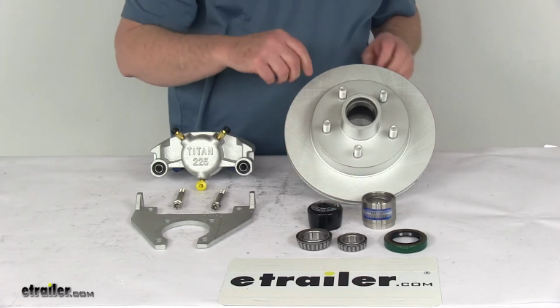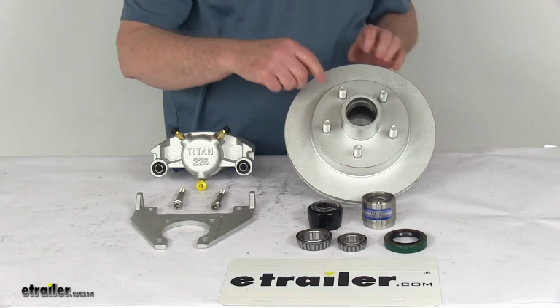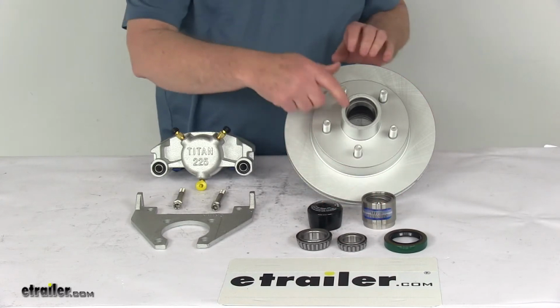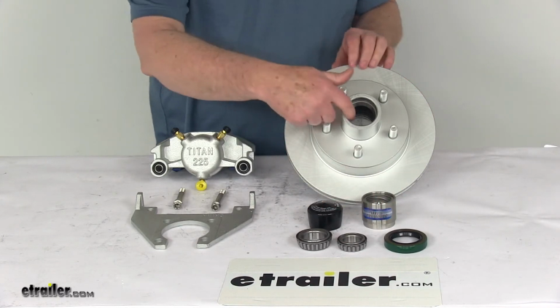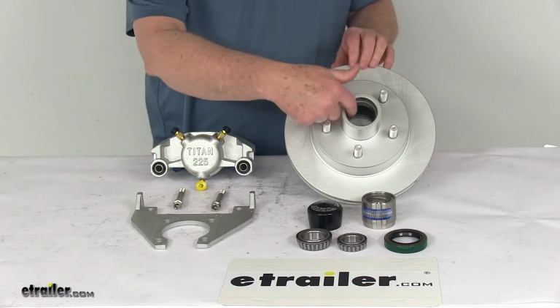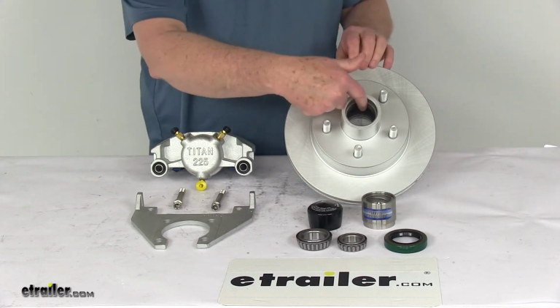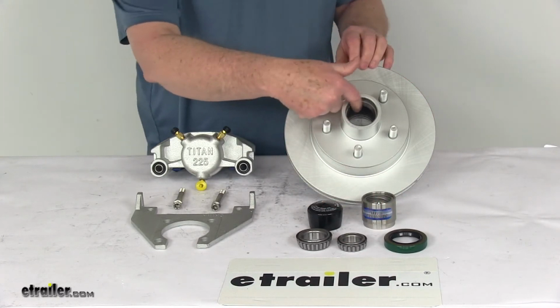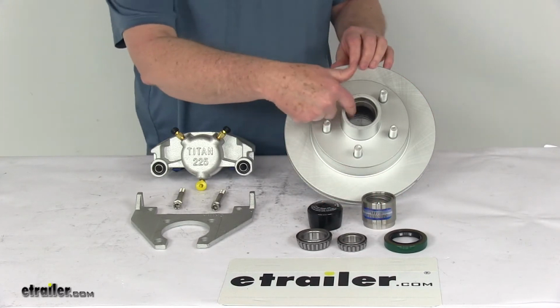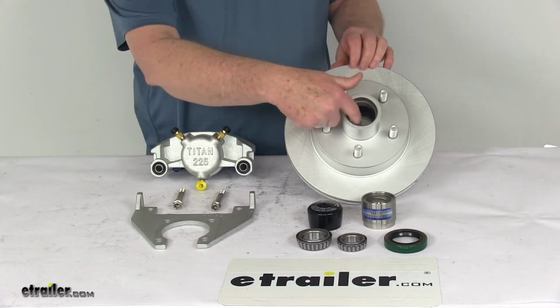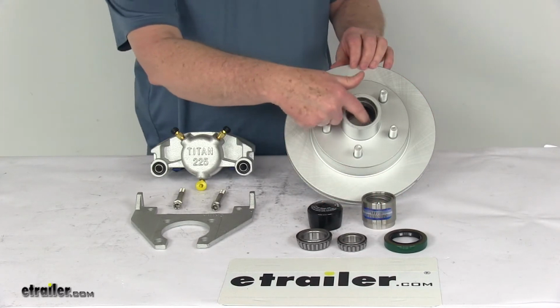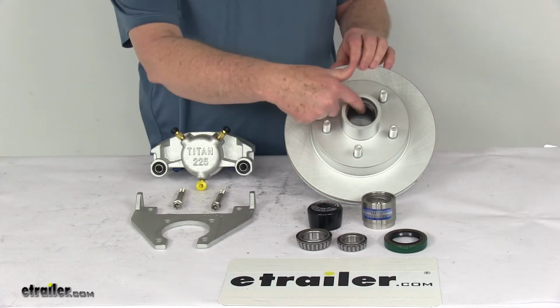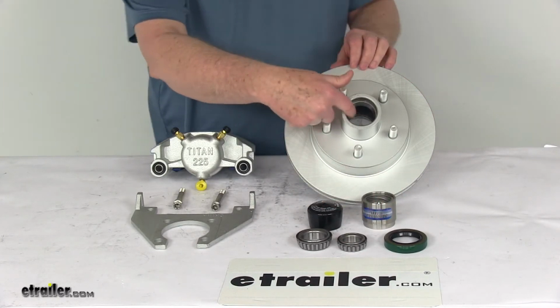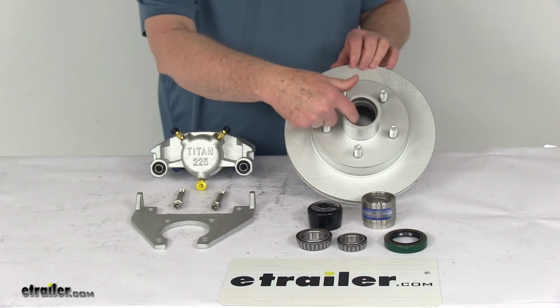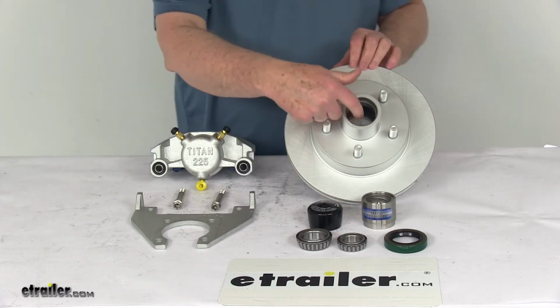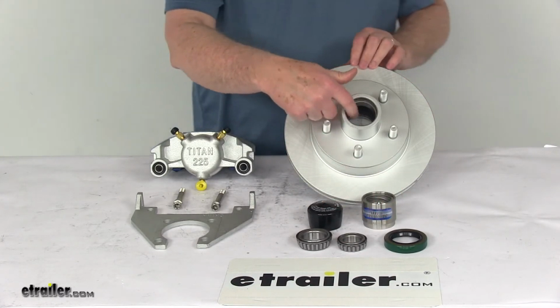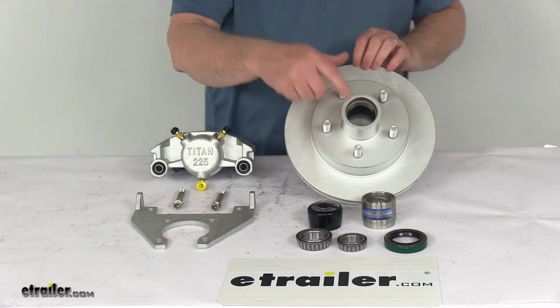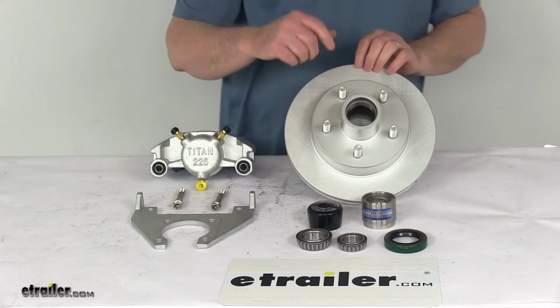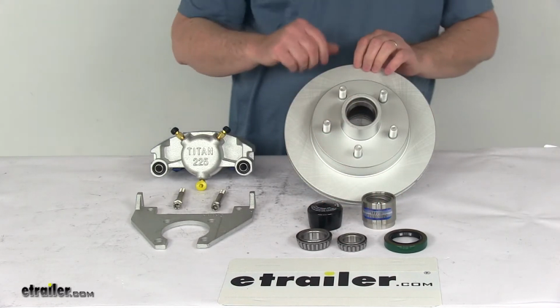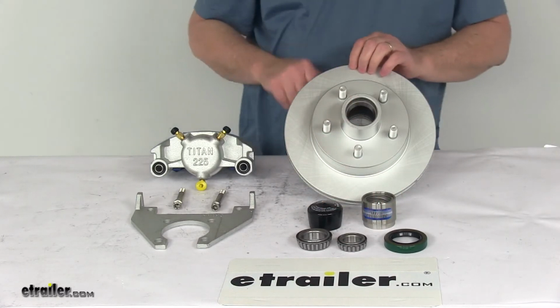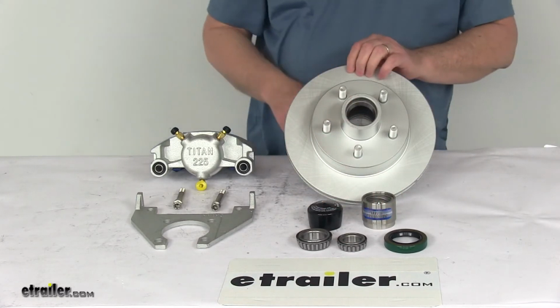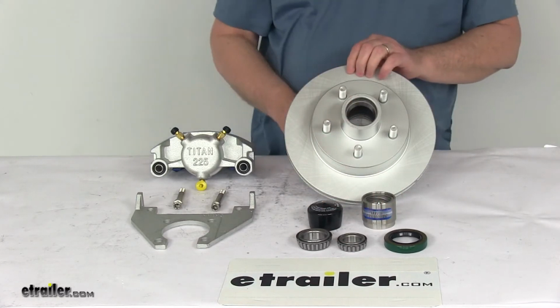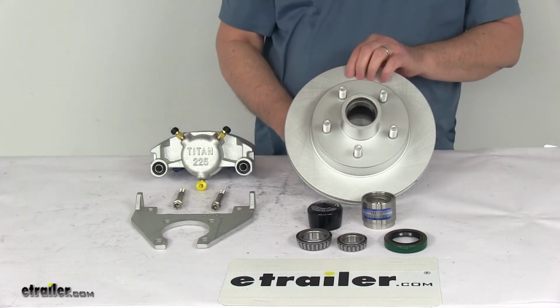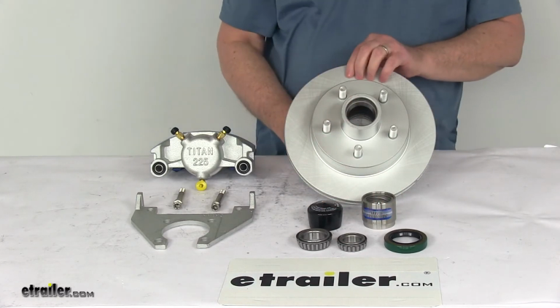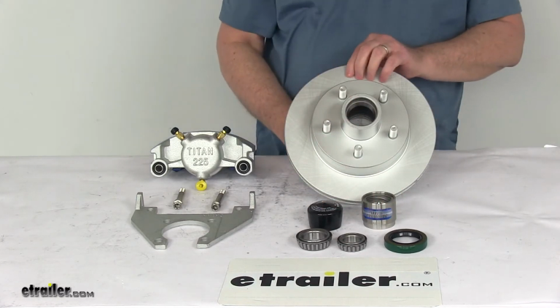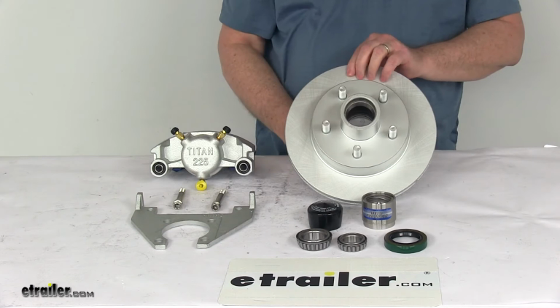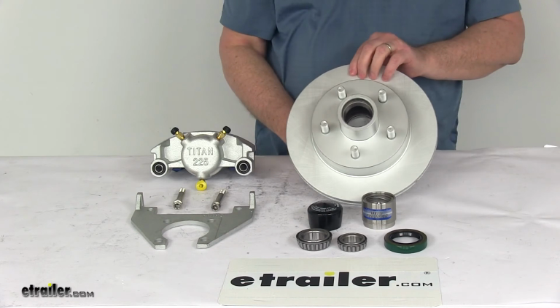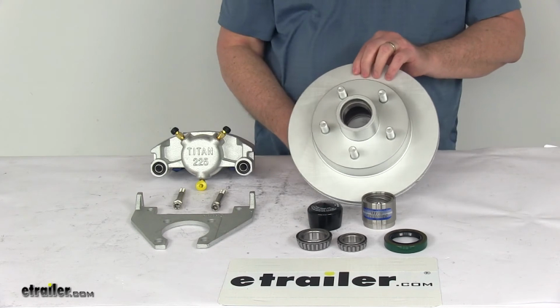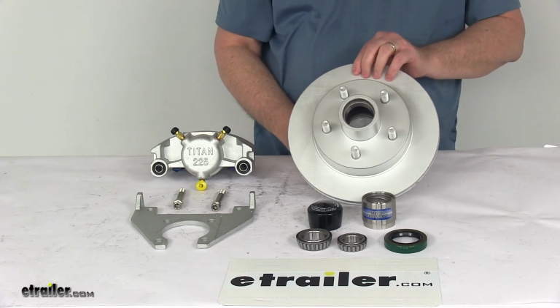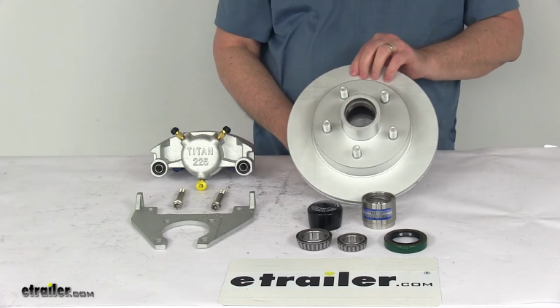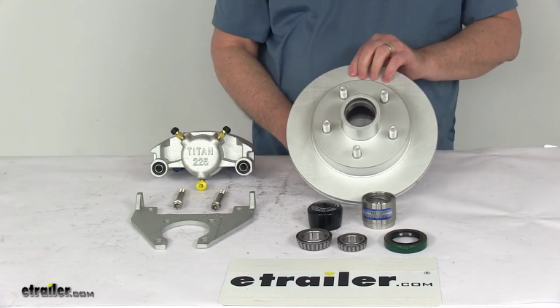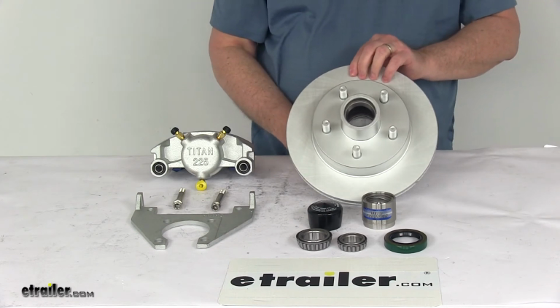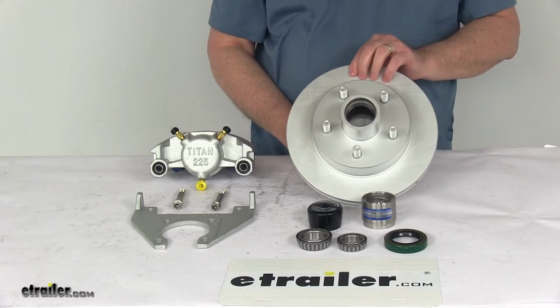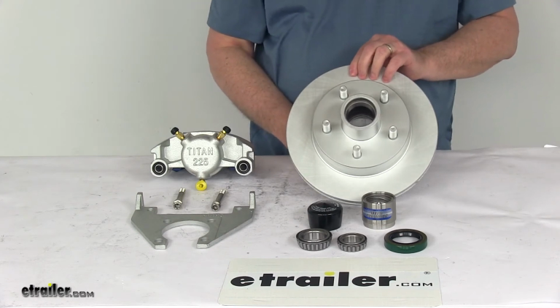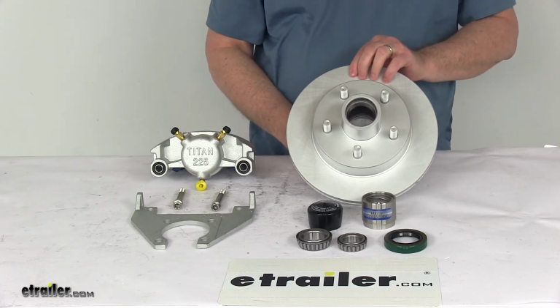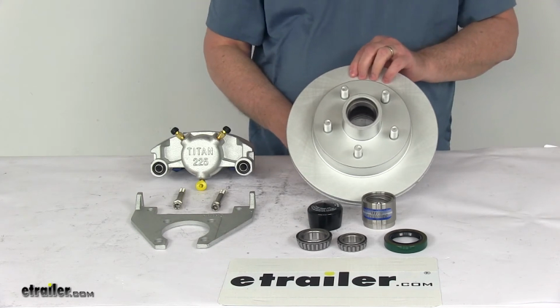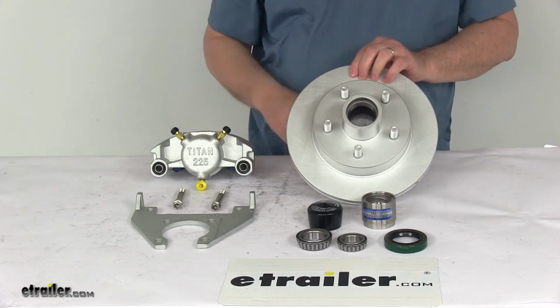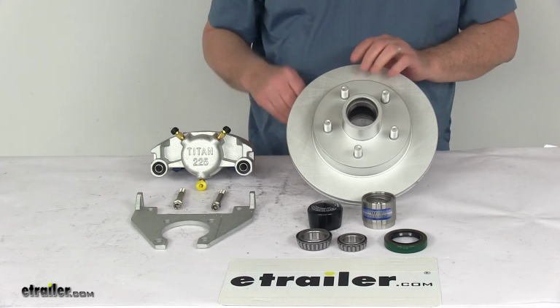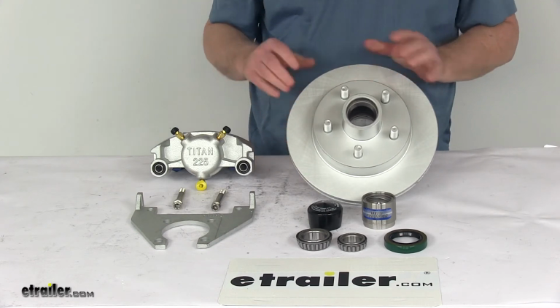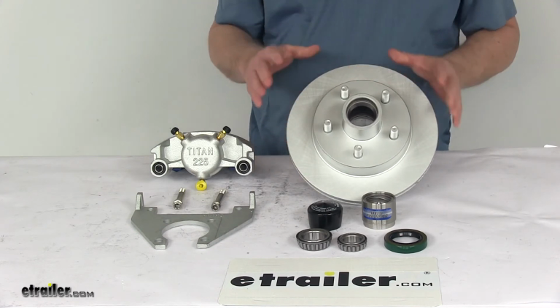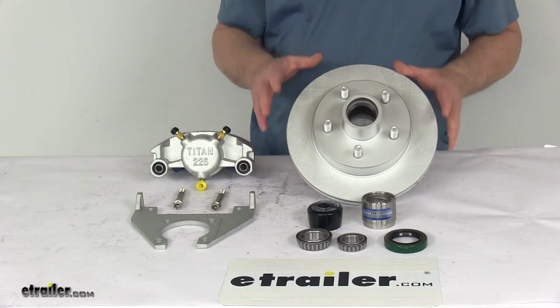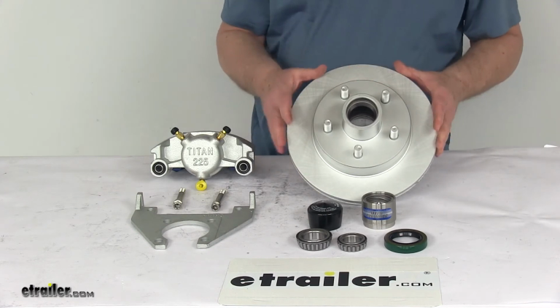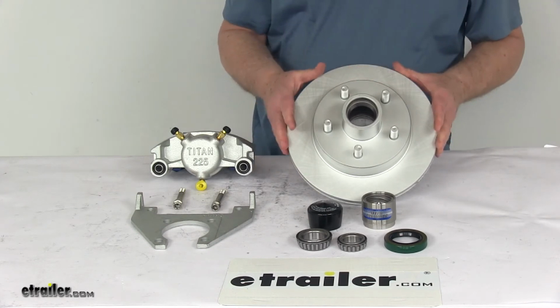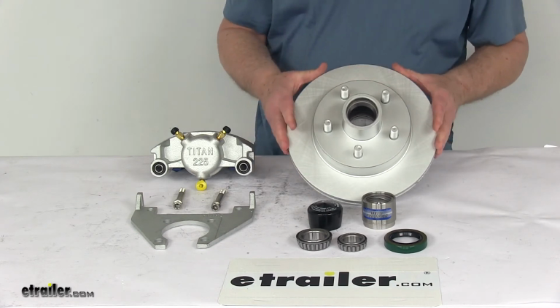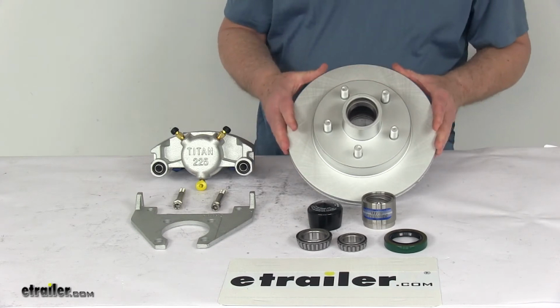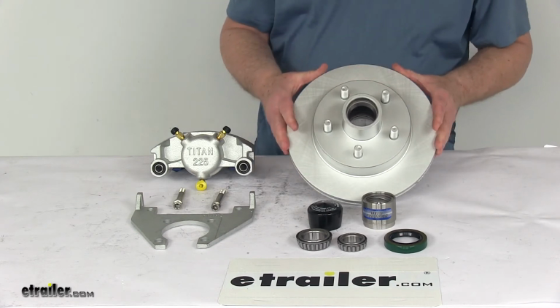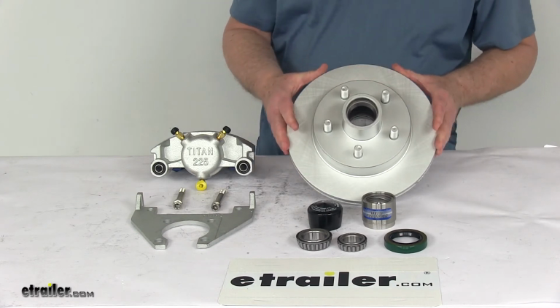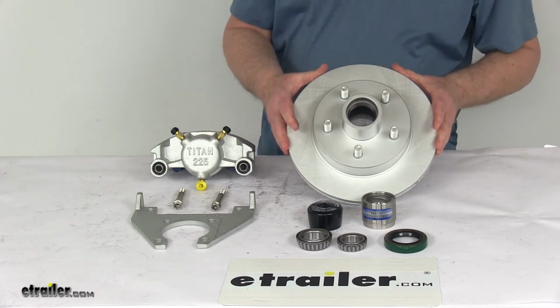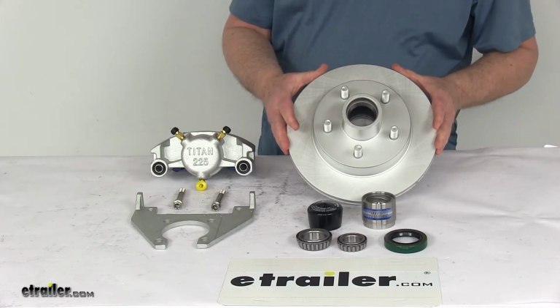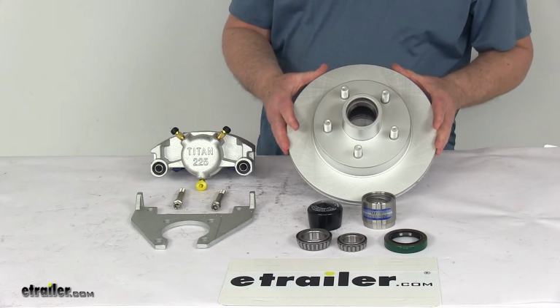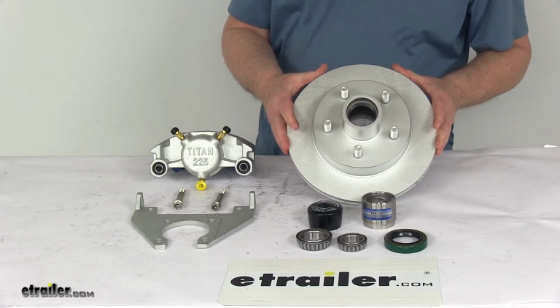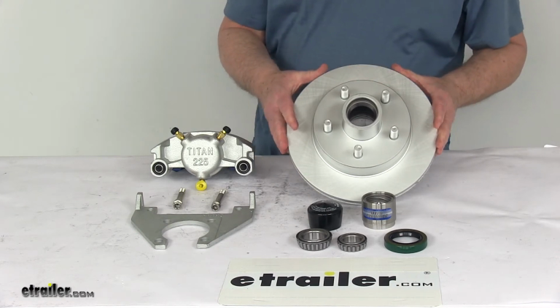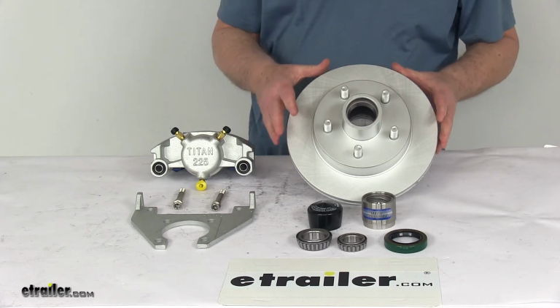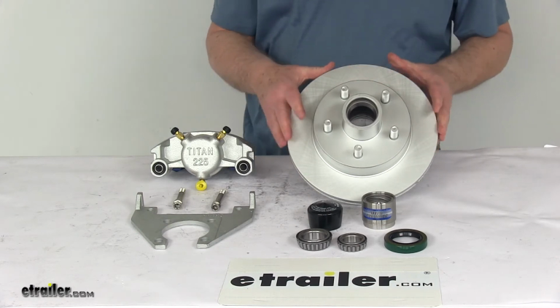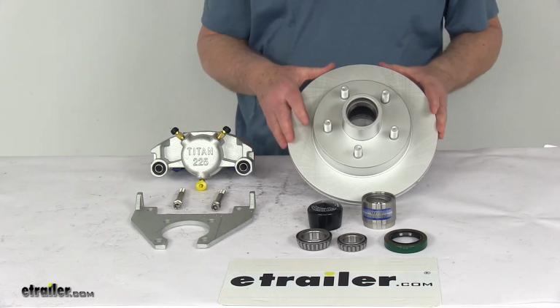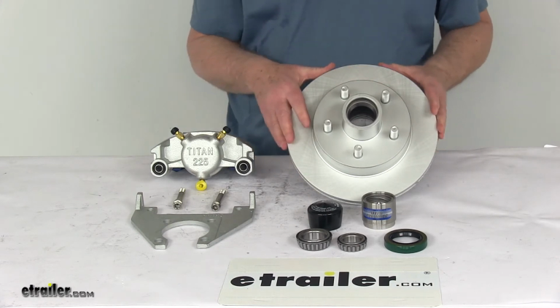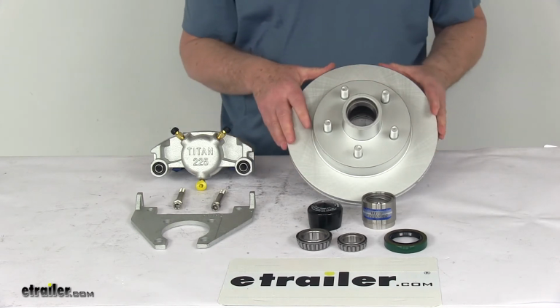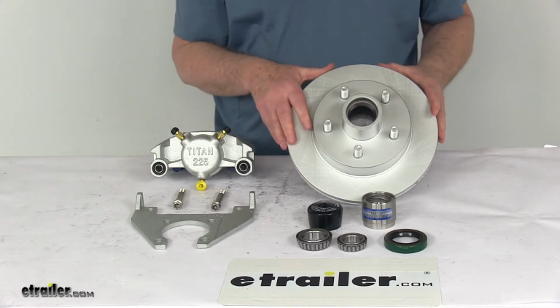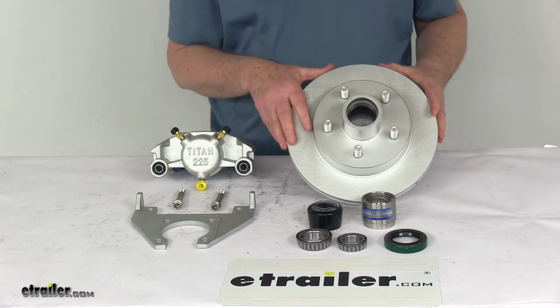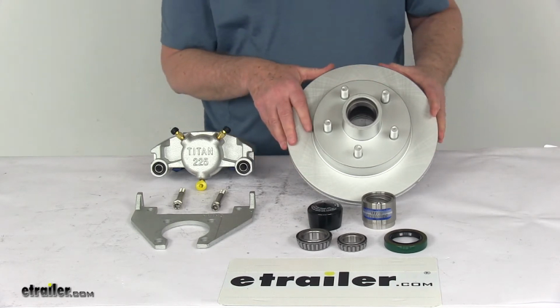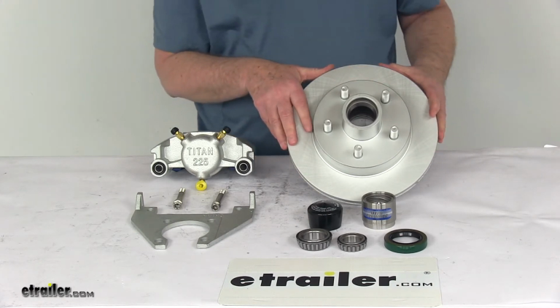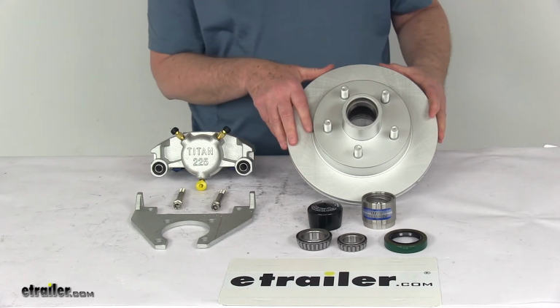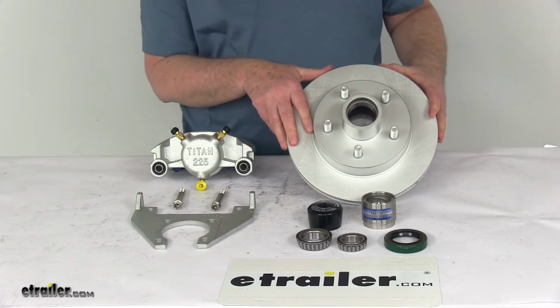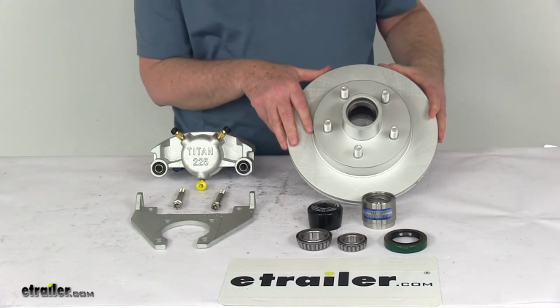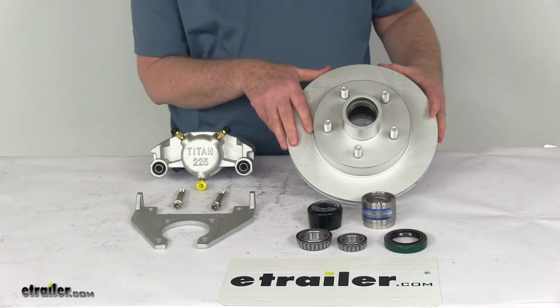The bearing races are all pre-installed in the hub and rotor already. This kit features Dacromat construction, which will help resist rust and corrosion.